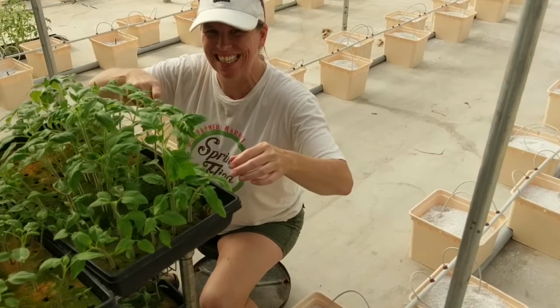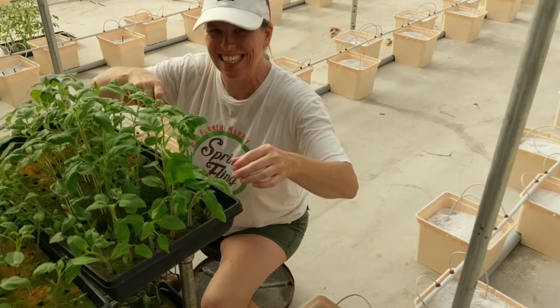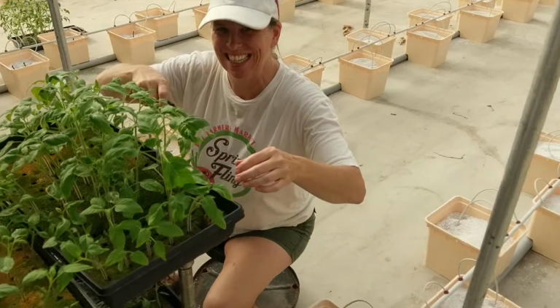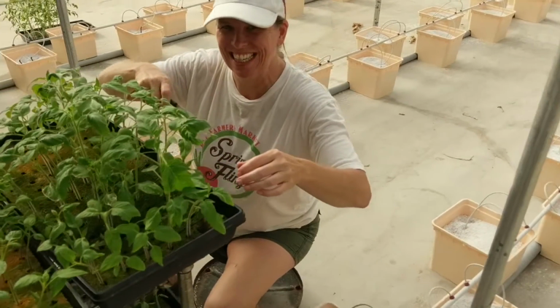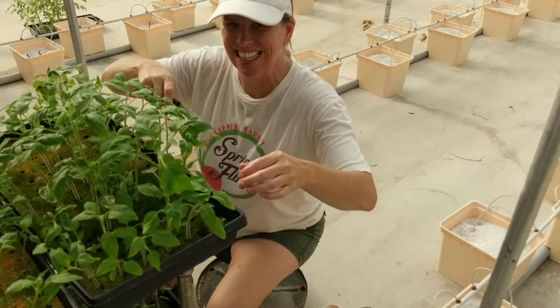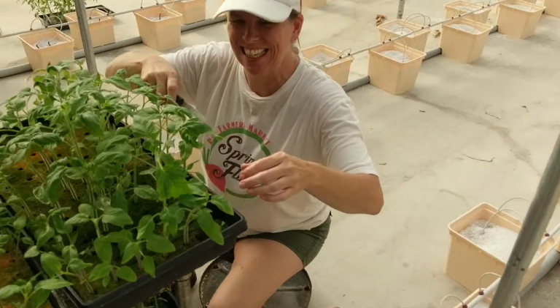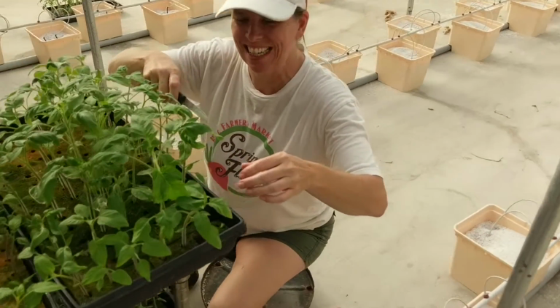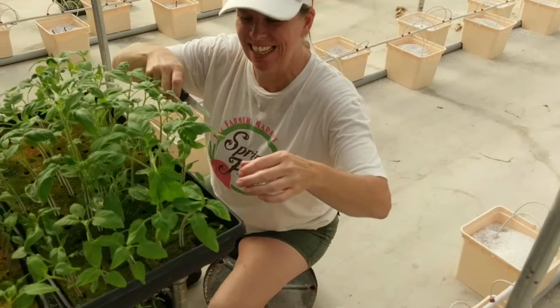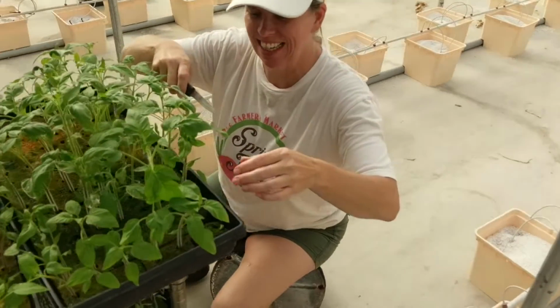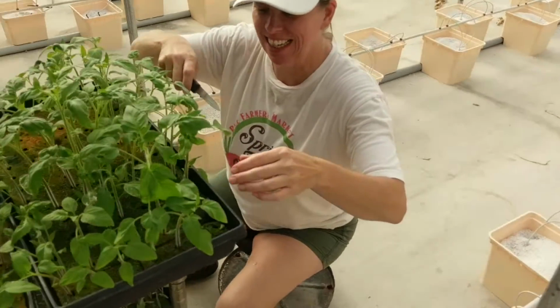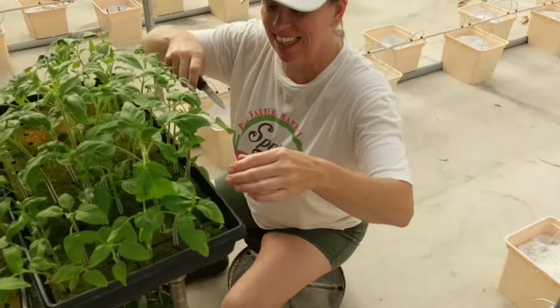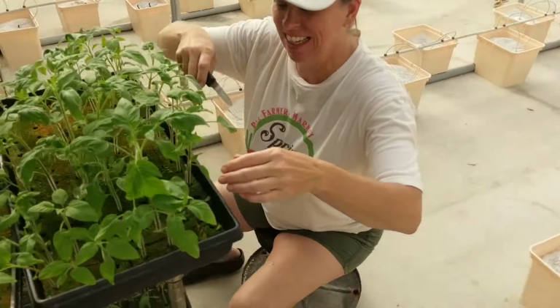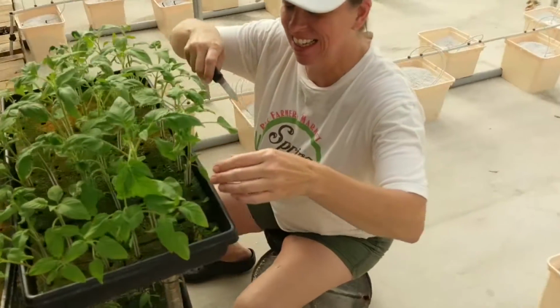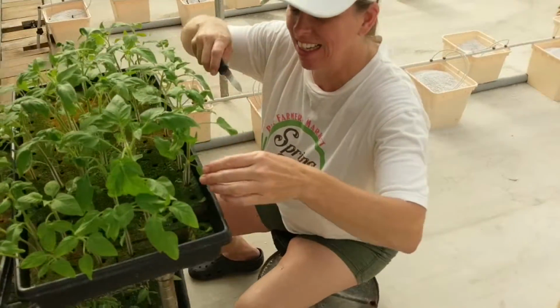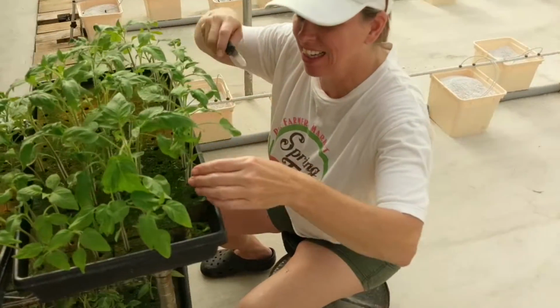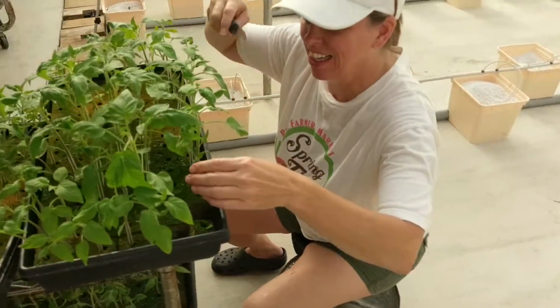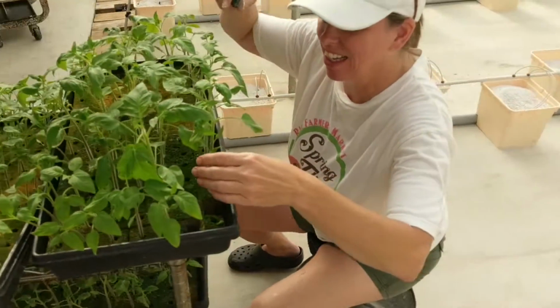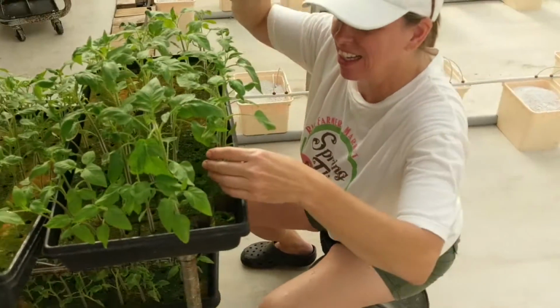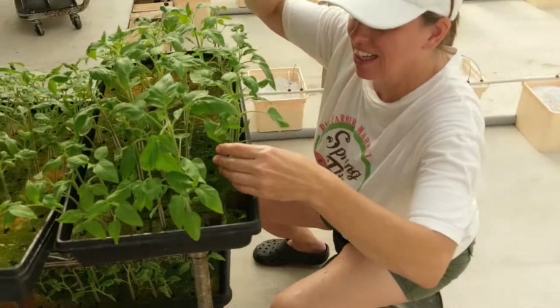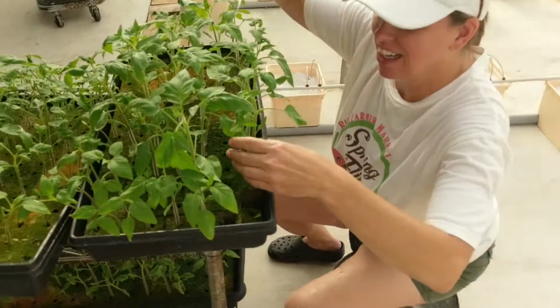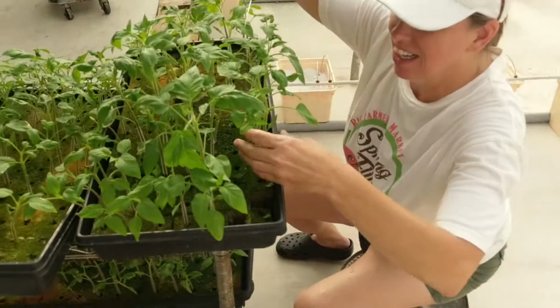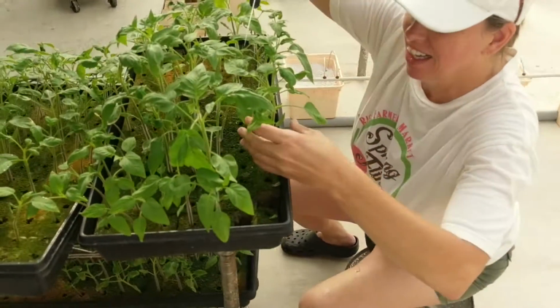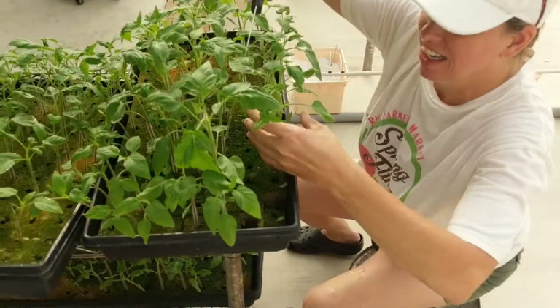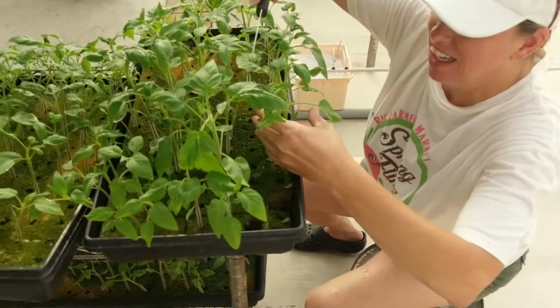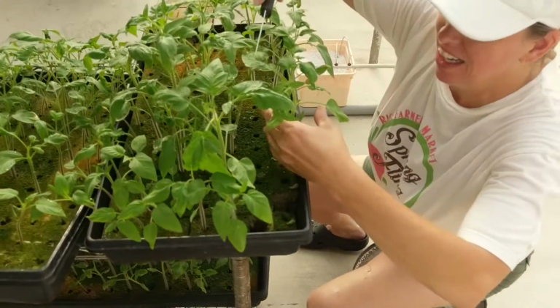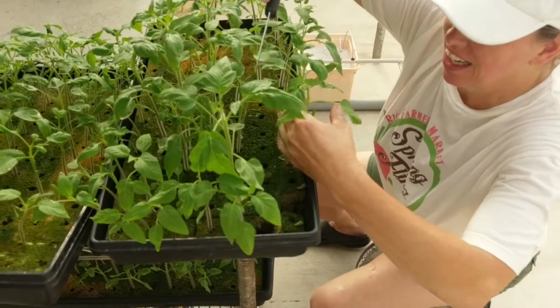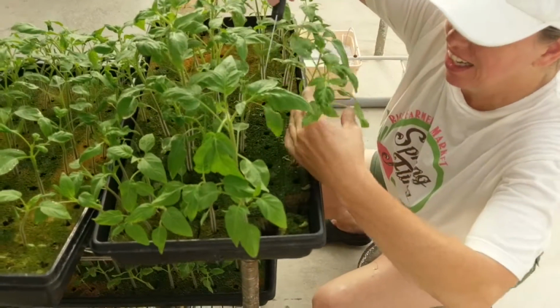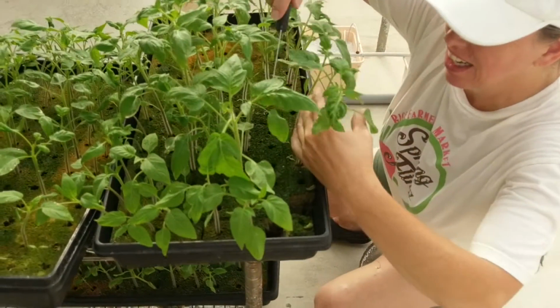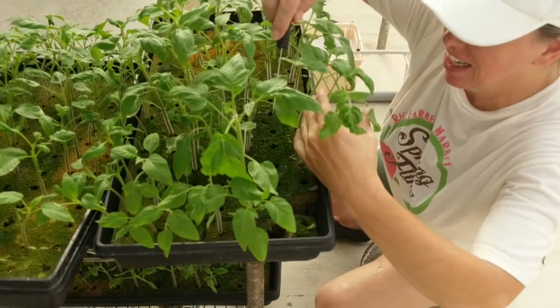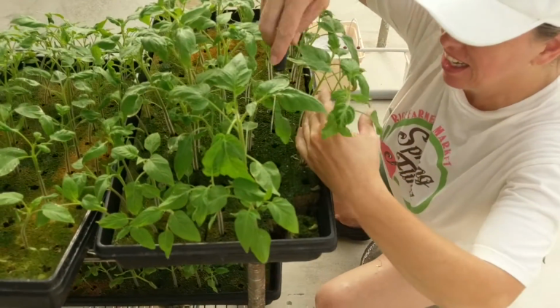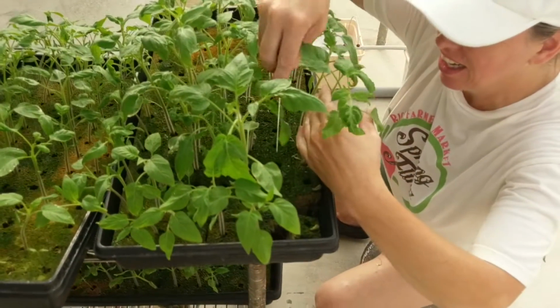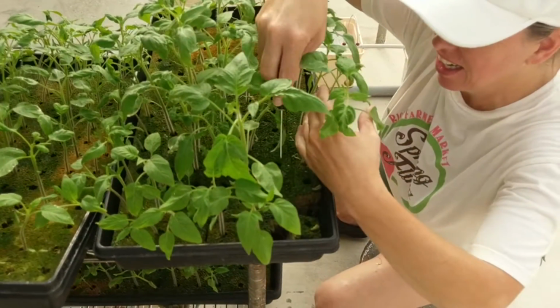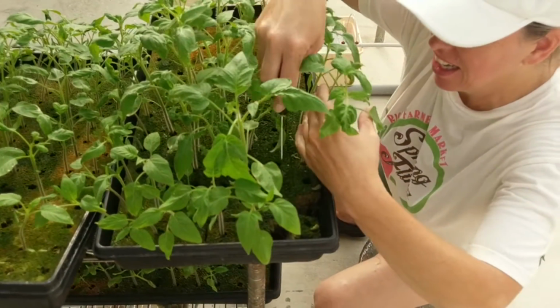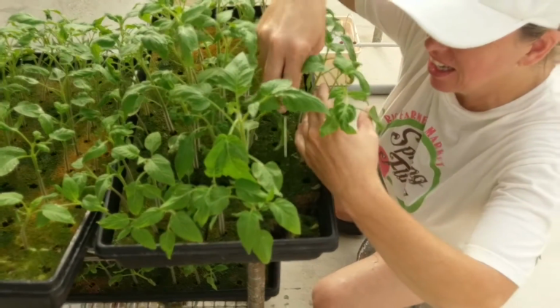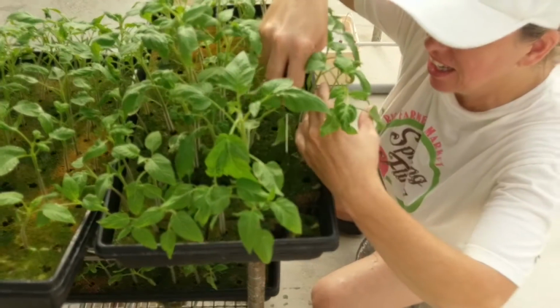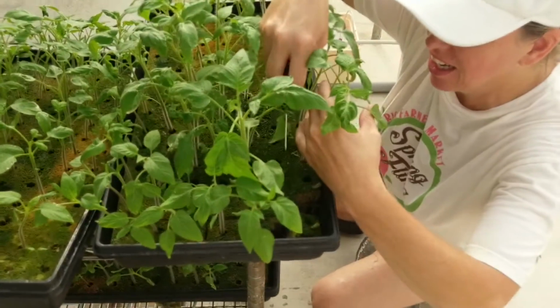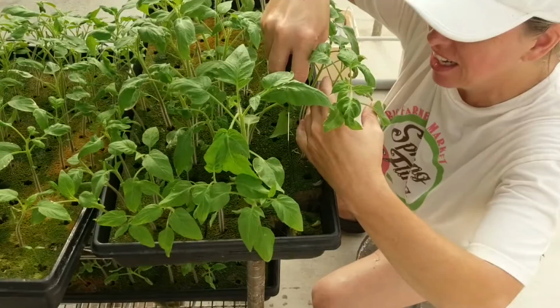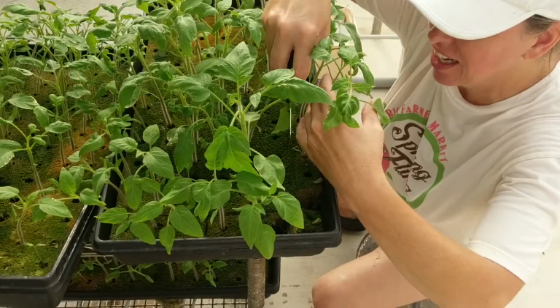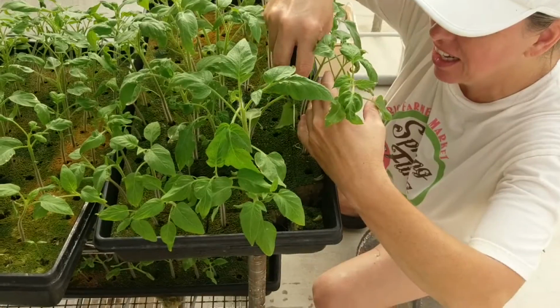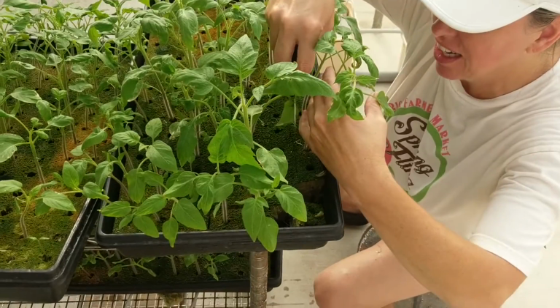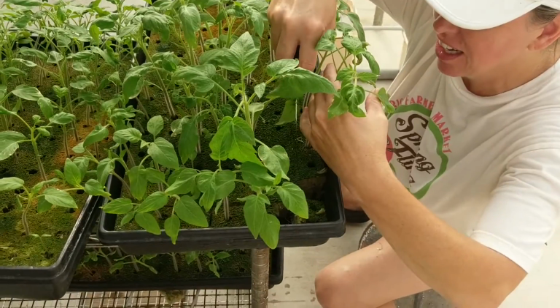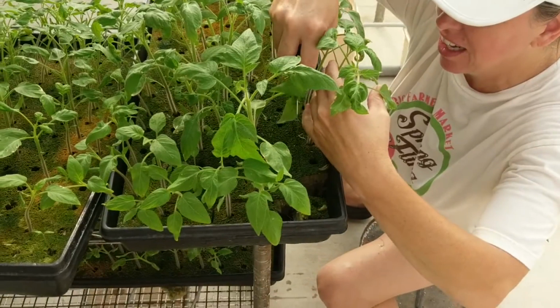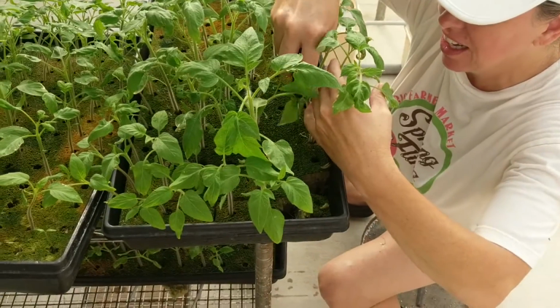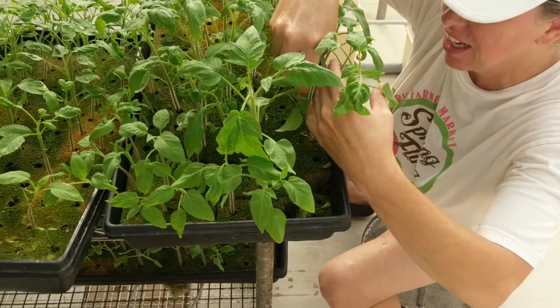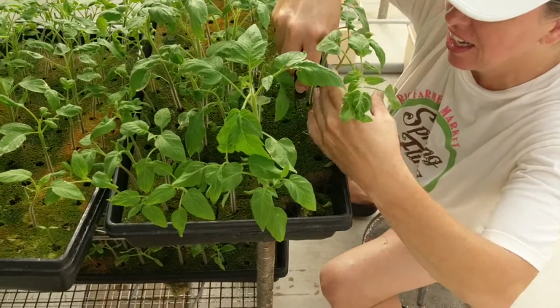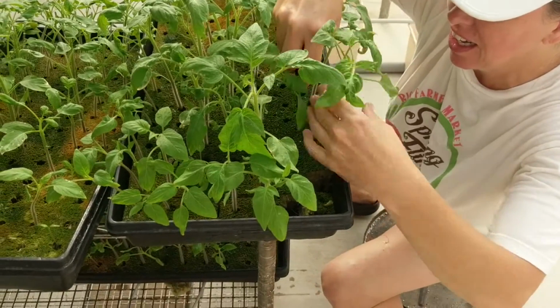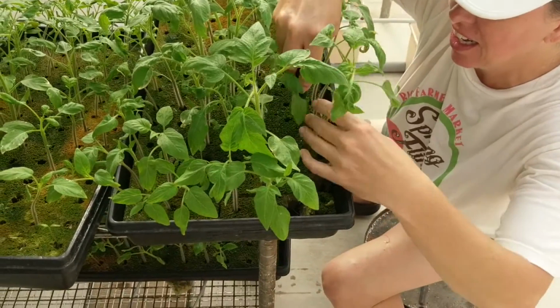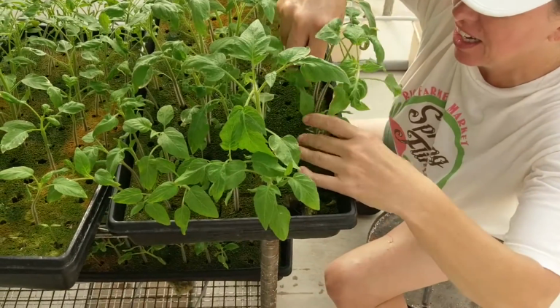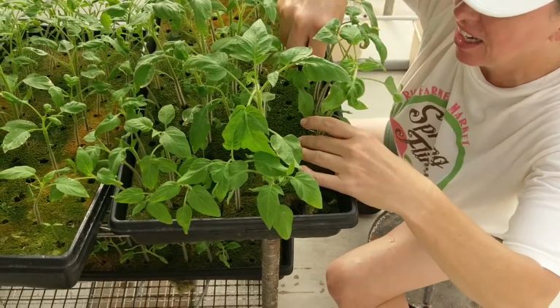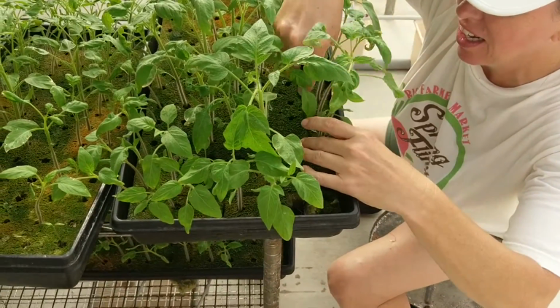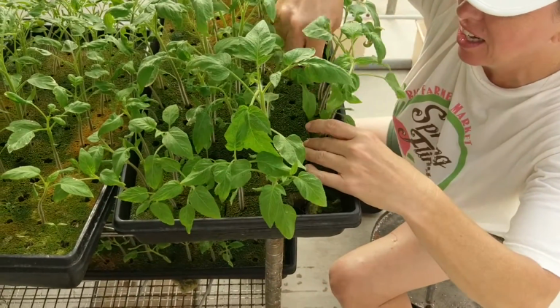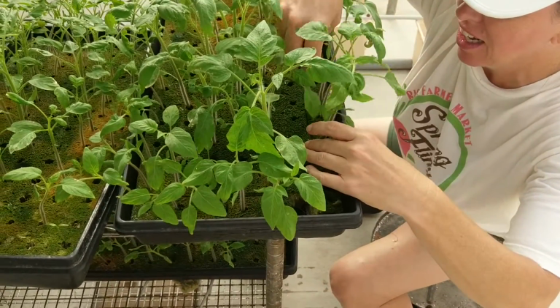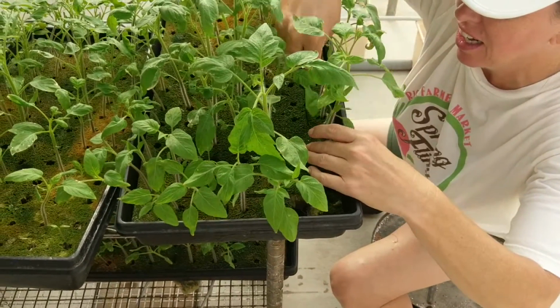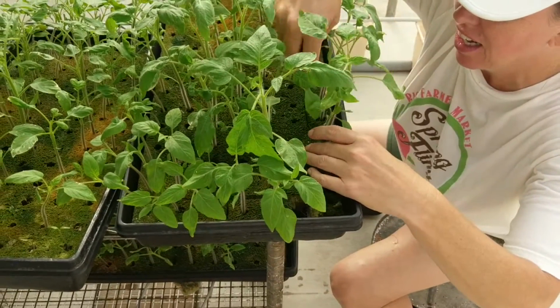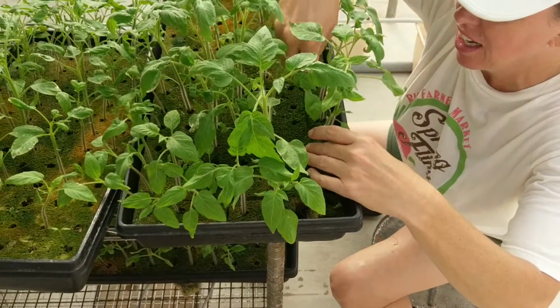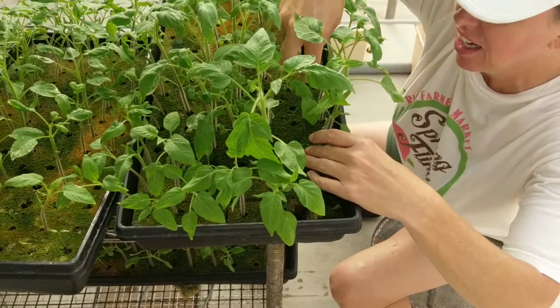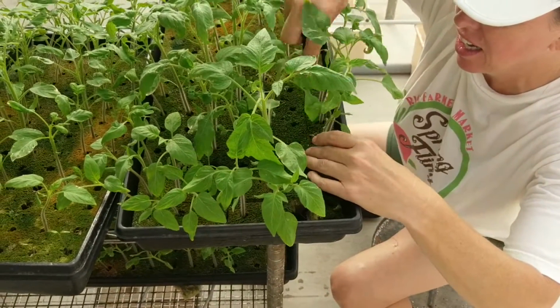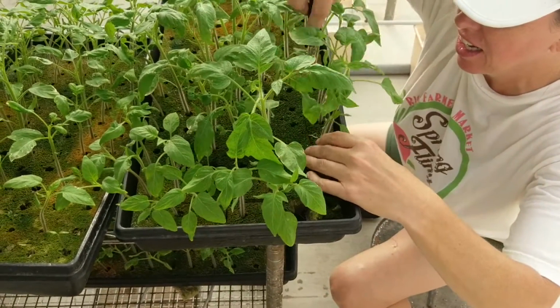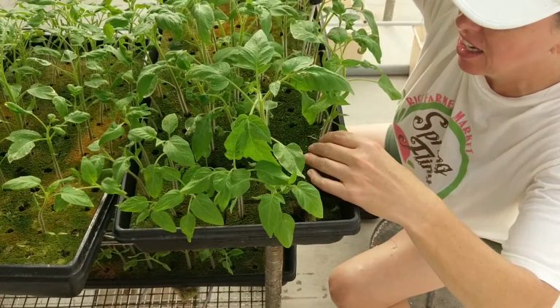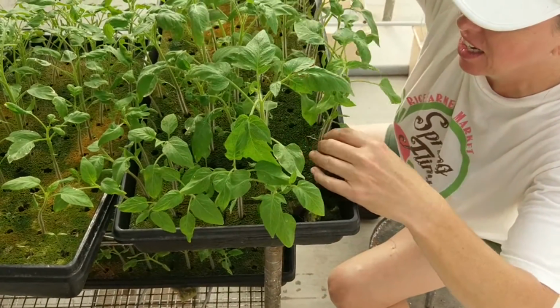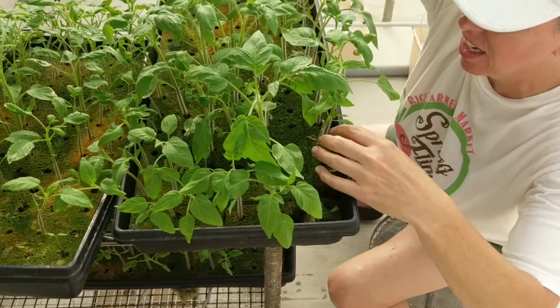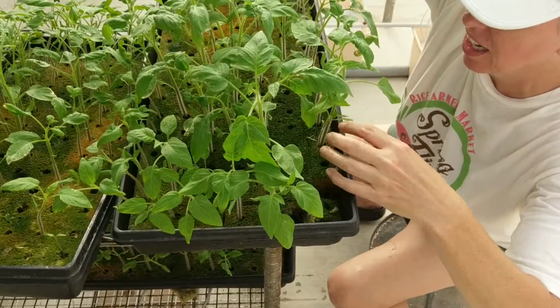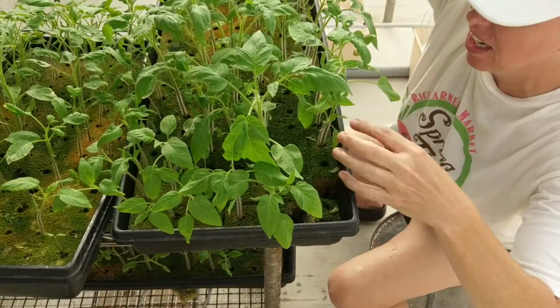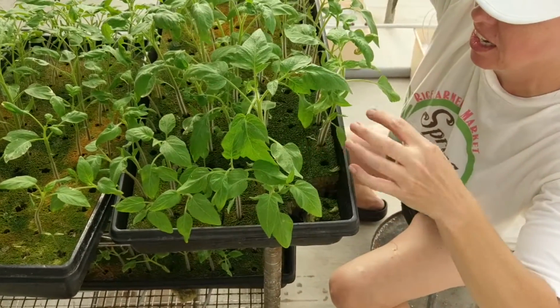Hey folks, I'm going to show you today how we put the tomatoes into the perlite and get them down in the buckets.